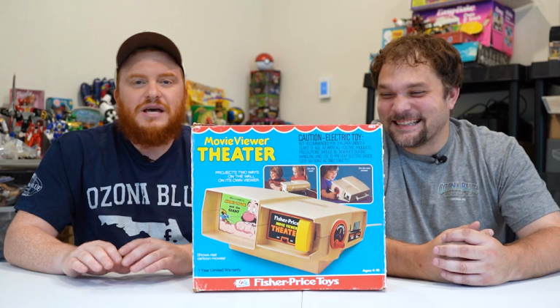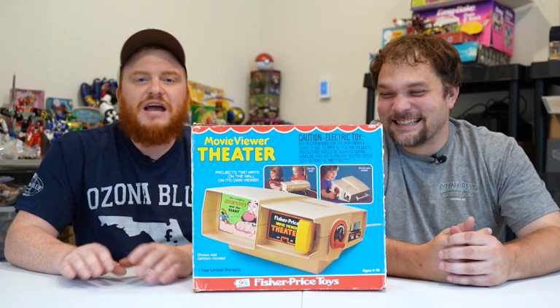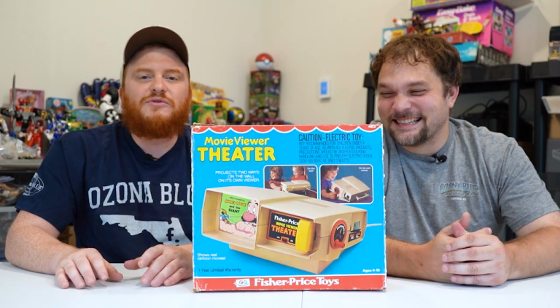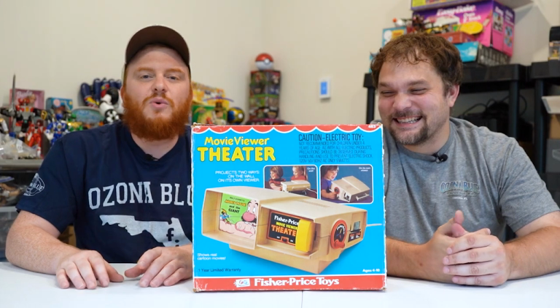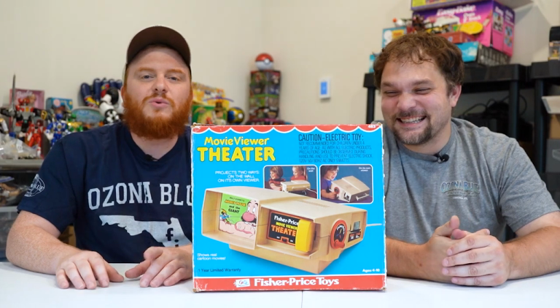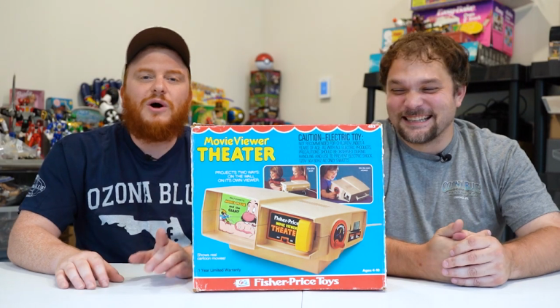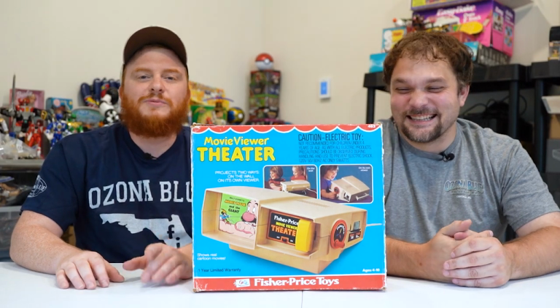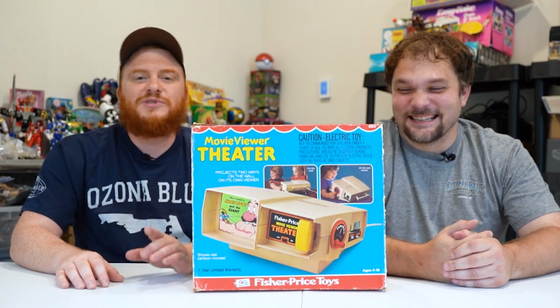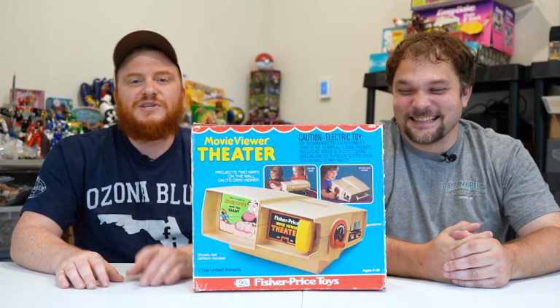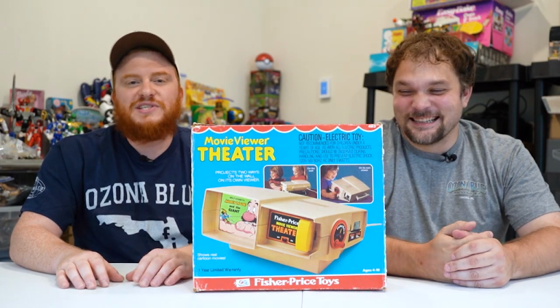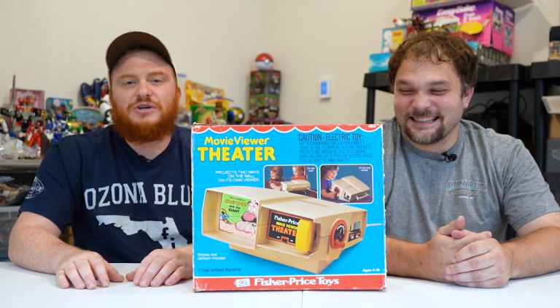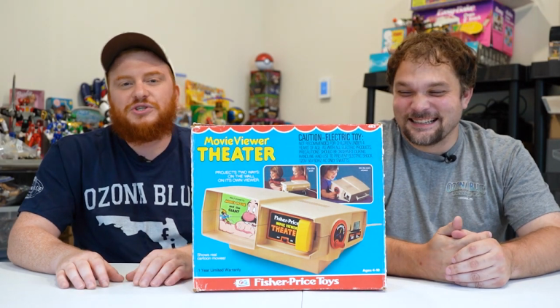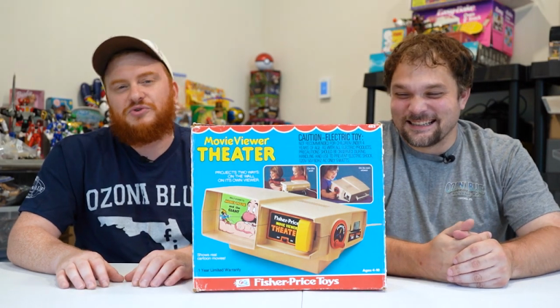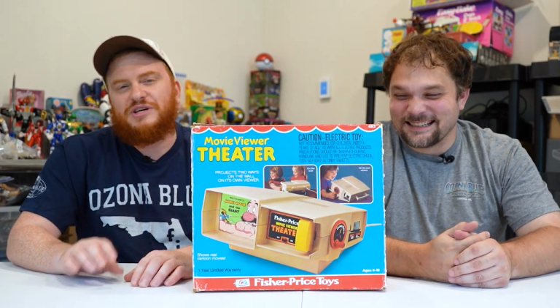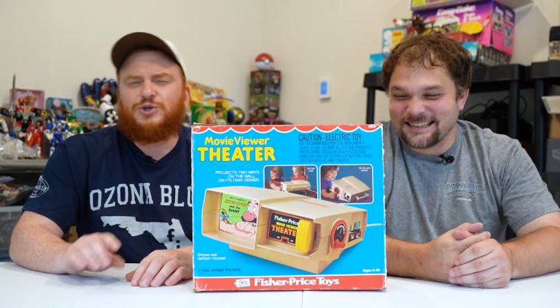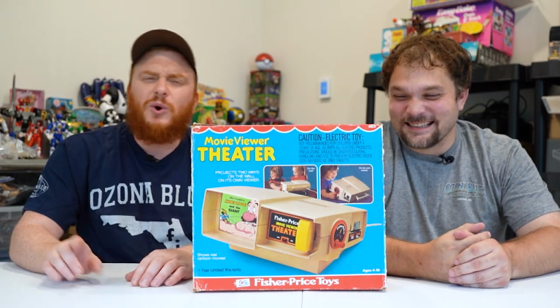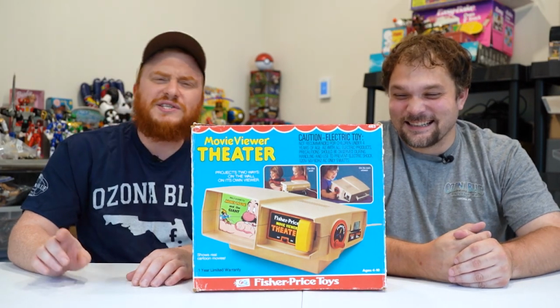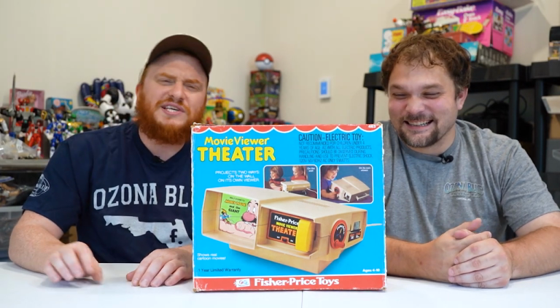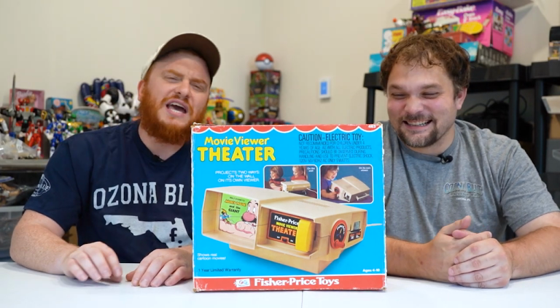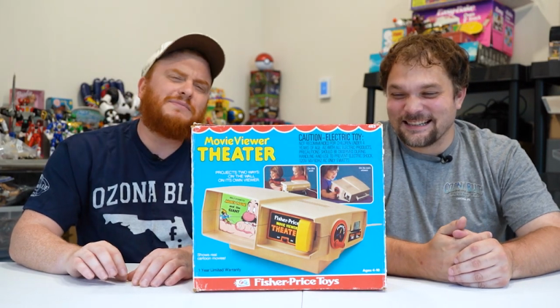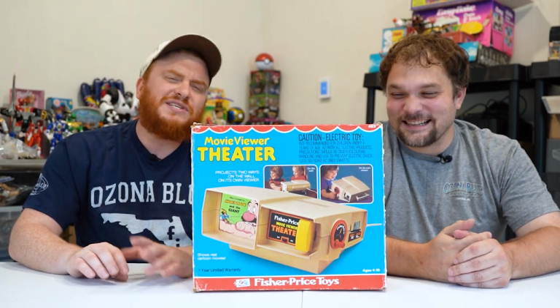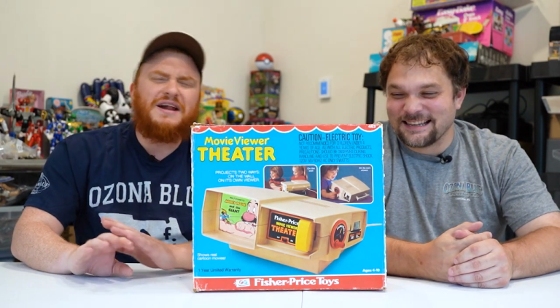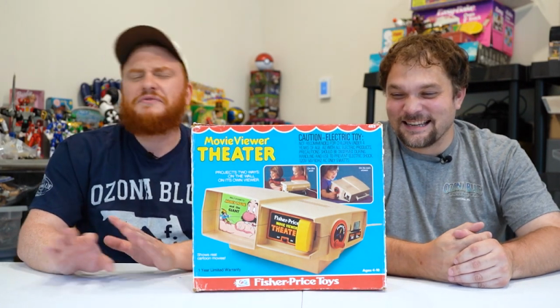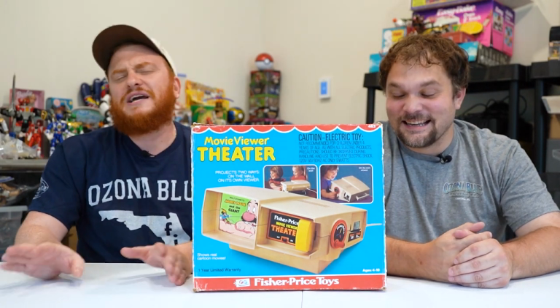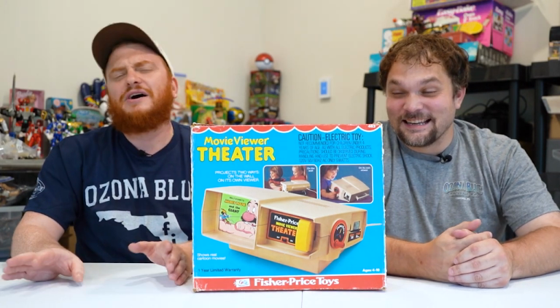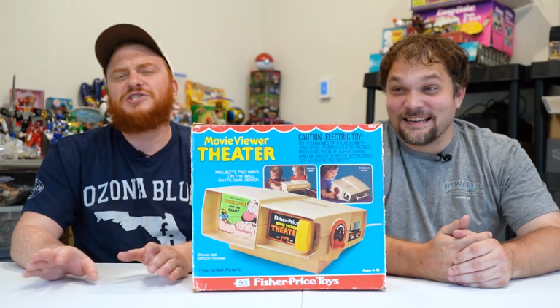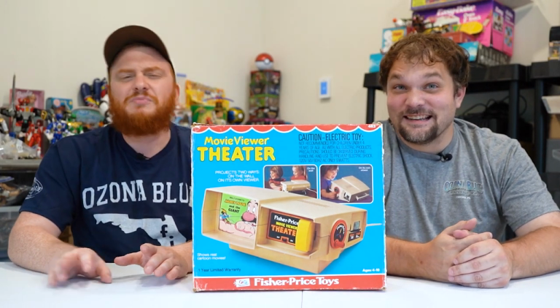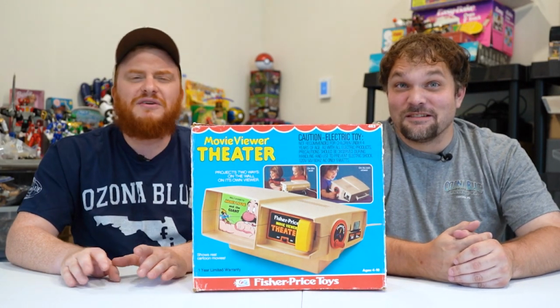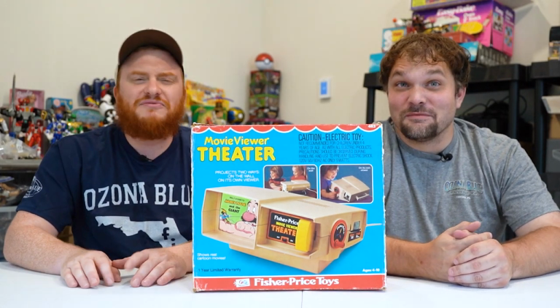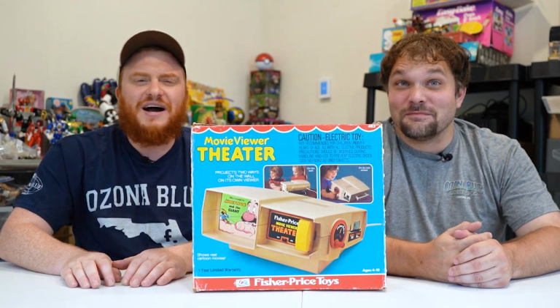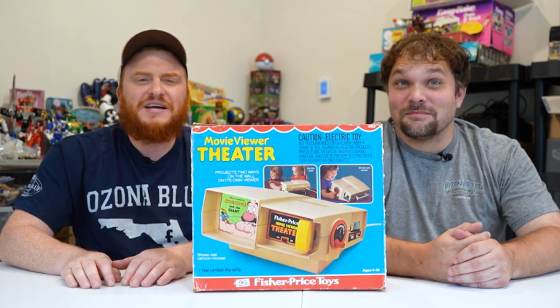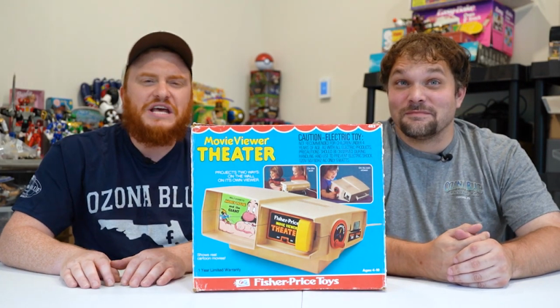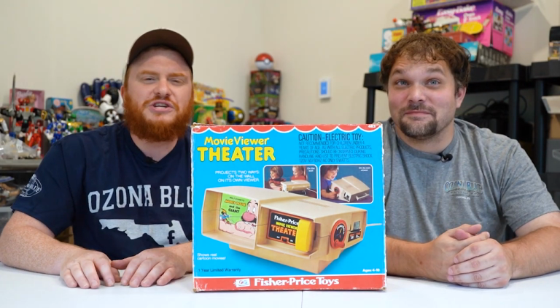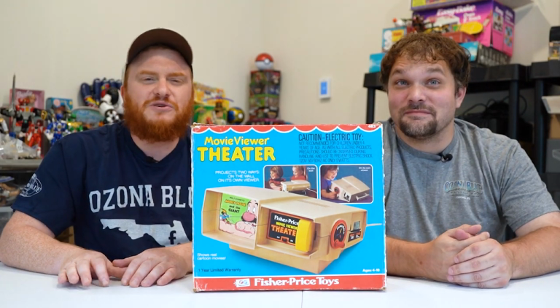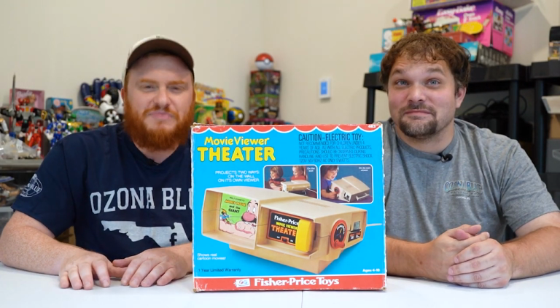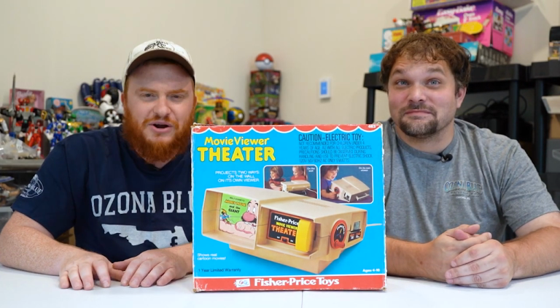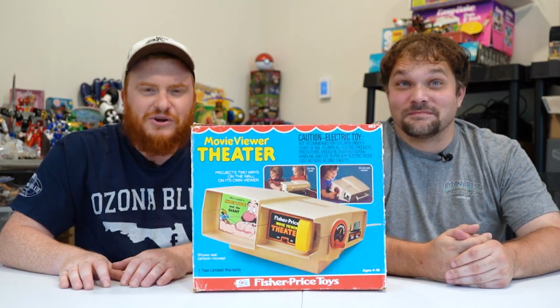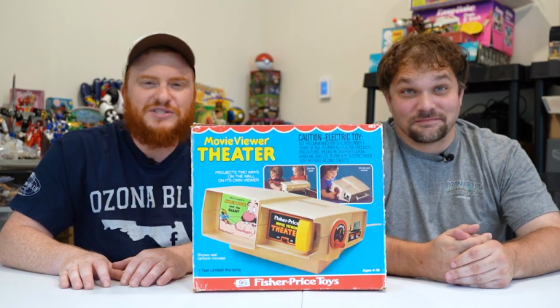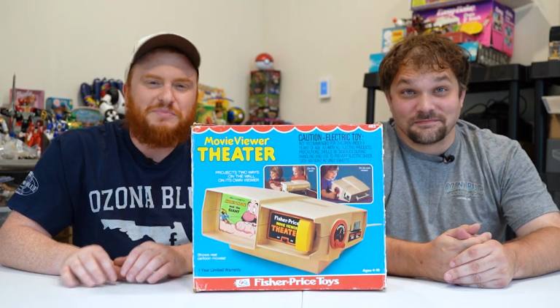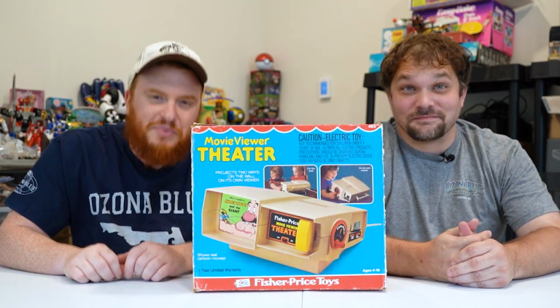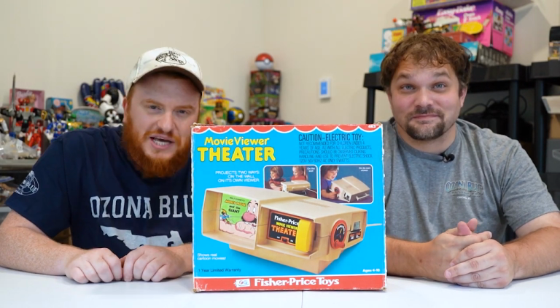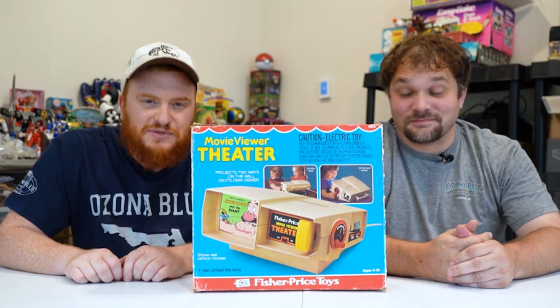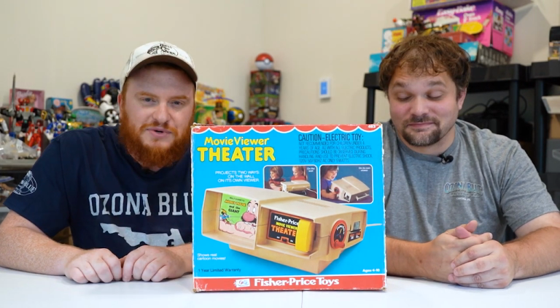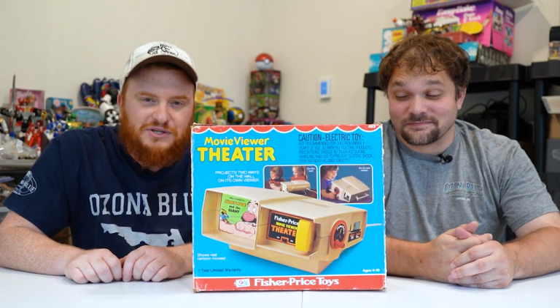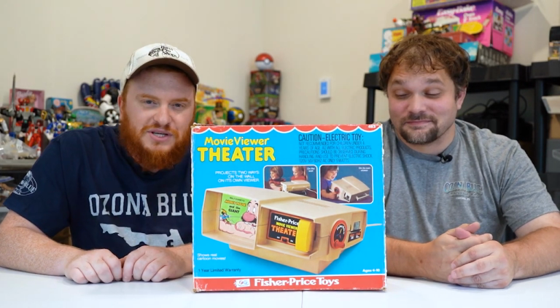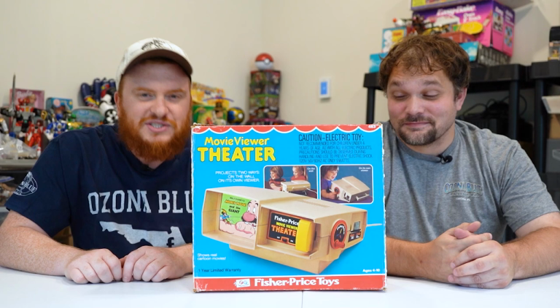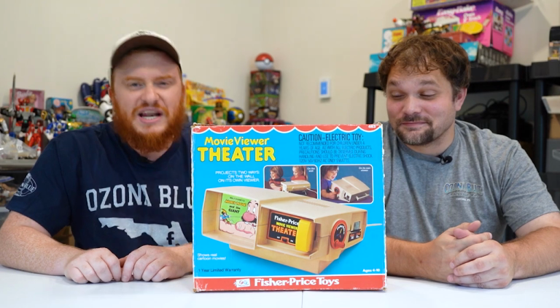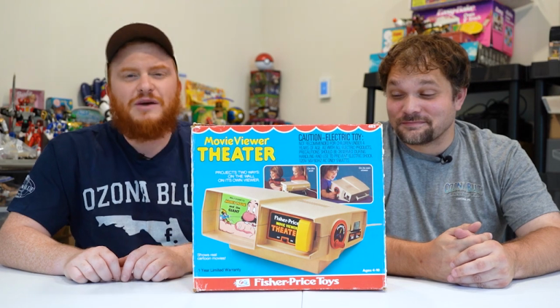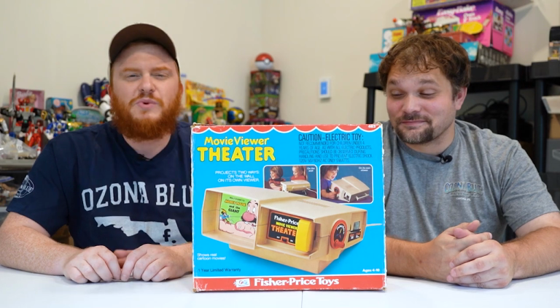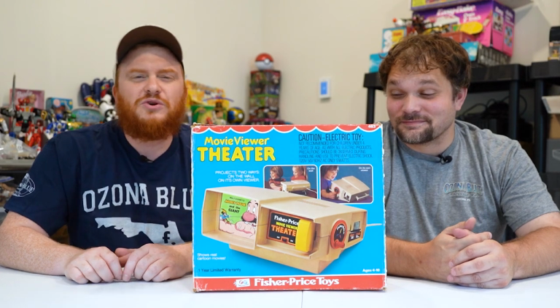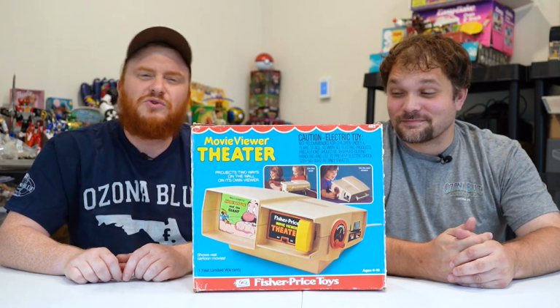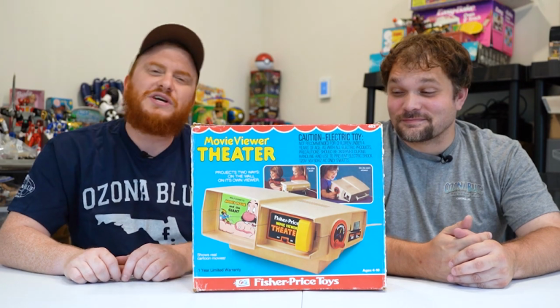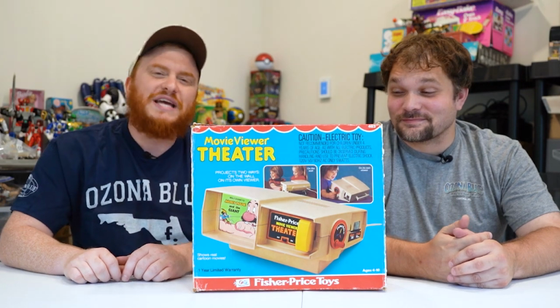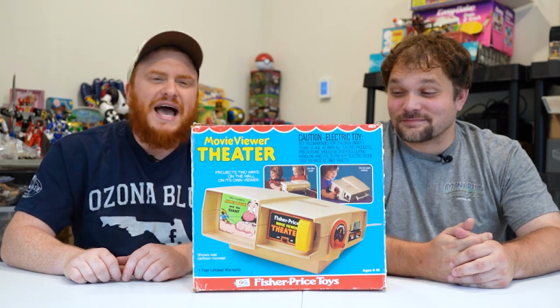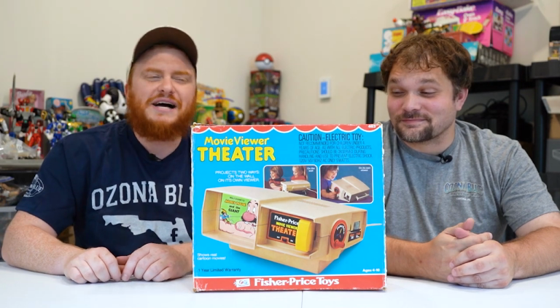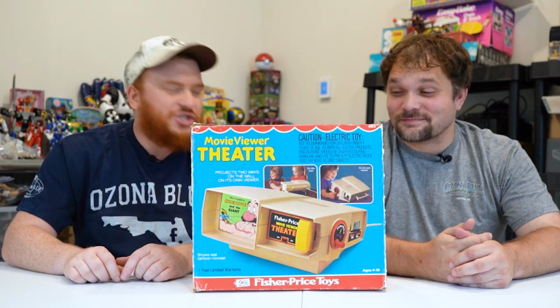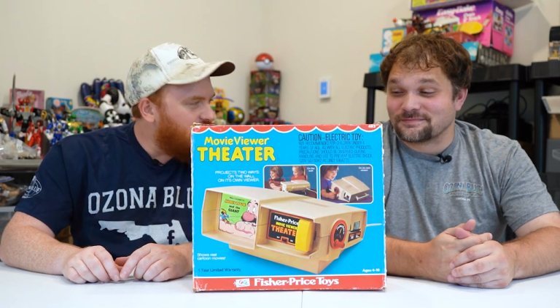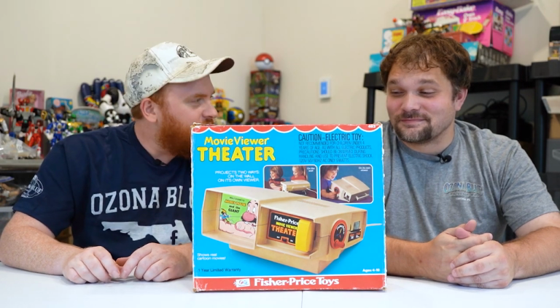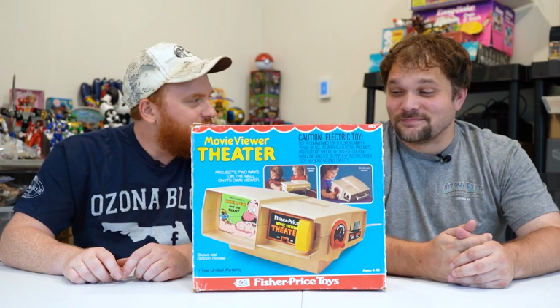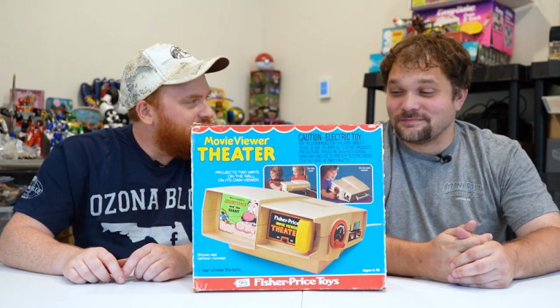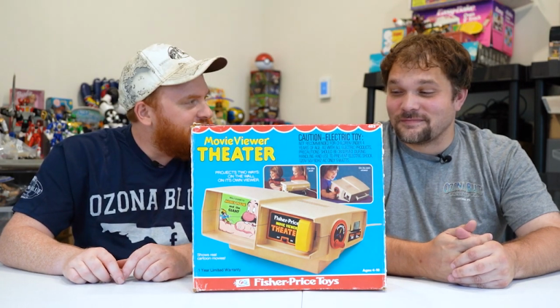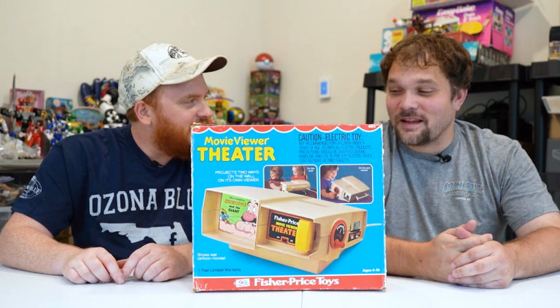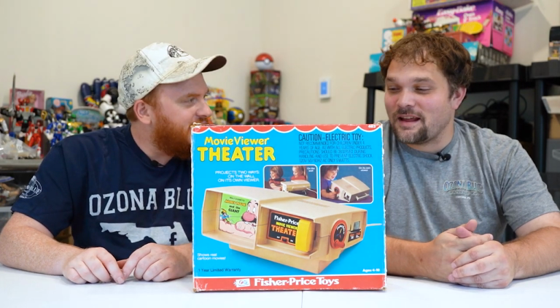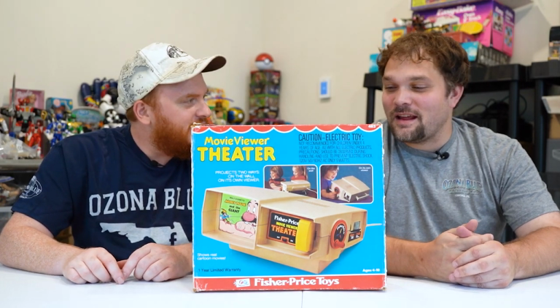Hey everyone, welcome to Nostalgia Street — toys, games, and anything else you might find in your parents' basement. Today we are looking at — Joe, what are we looking at today?